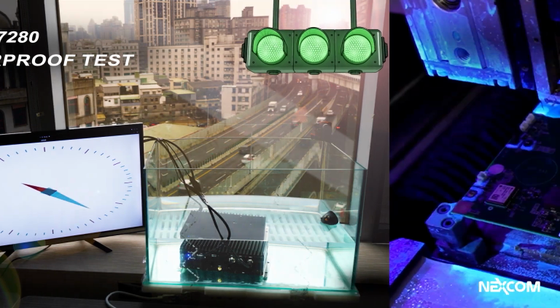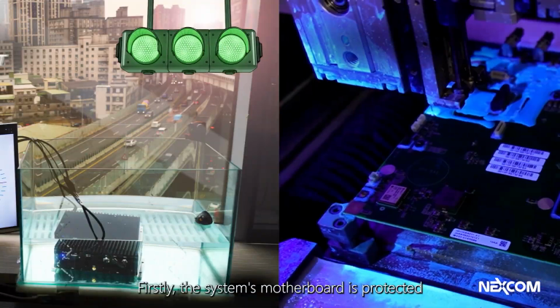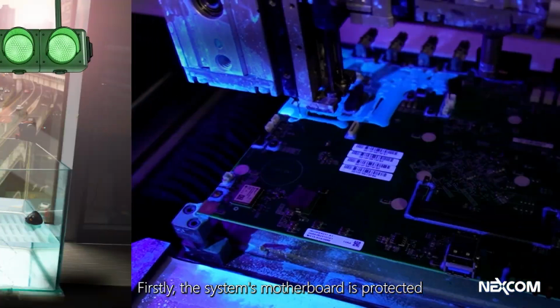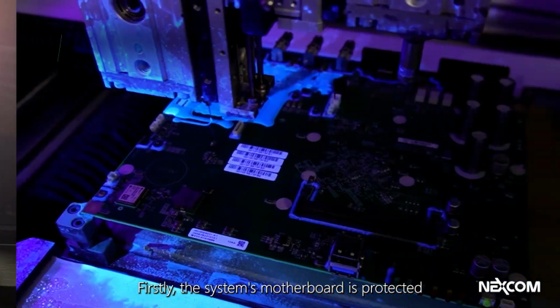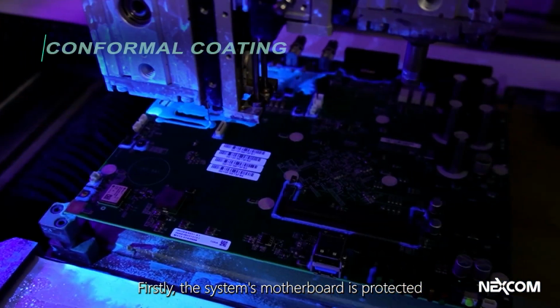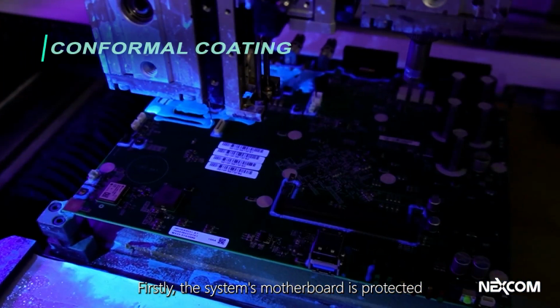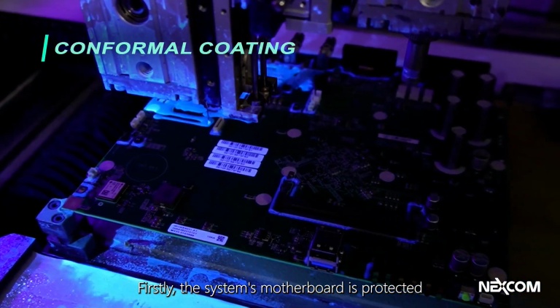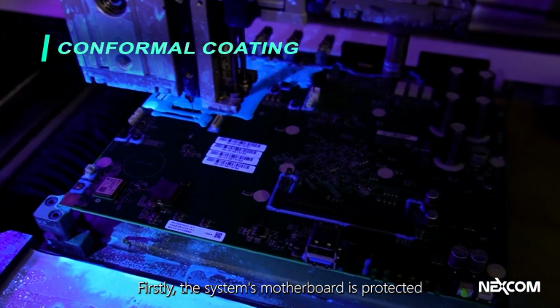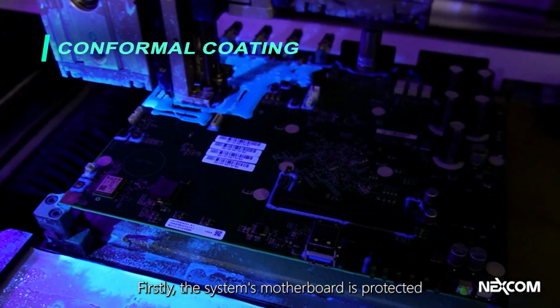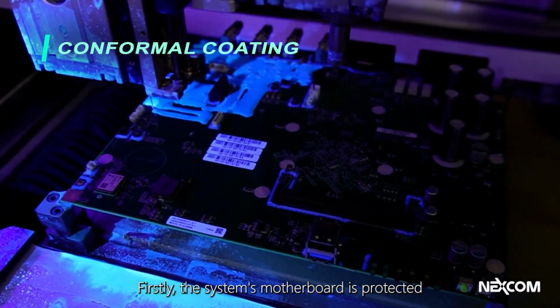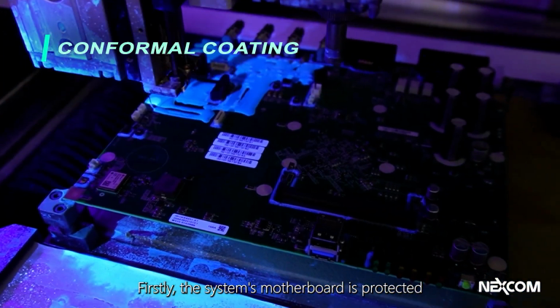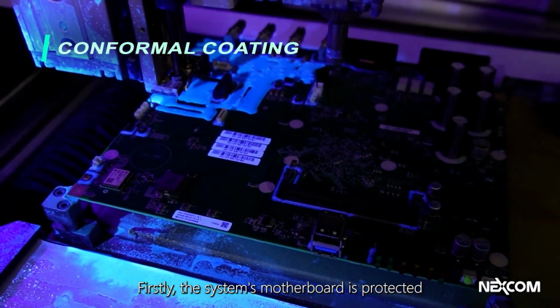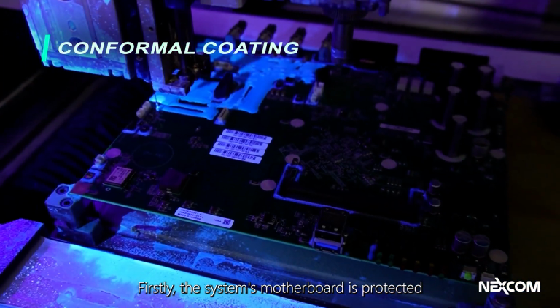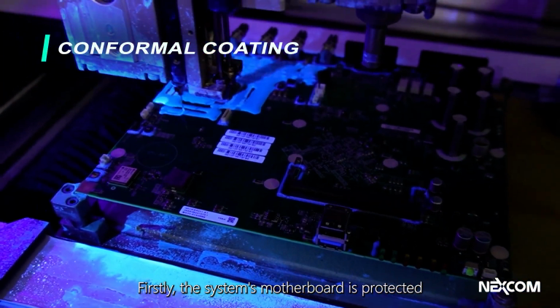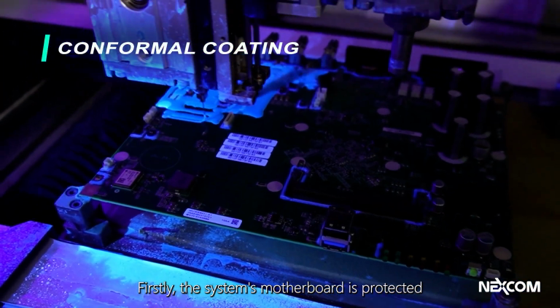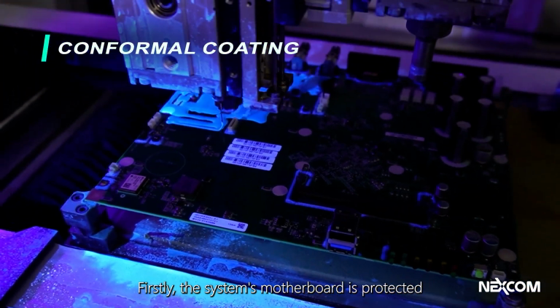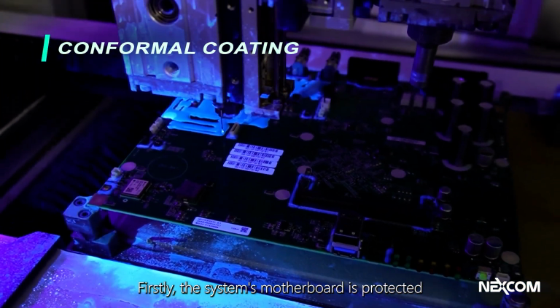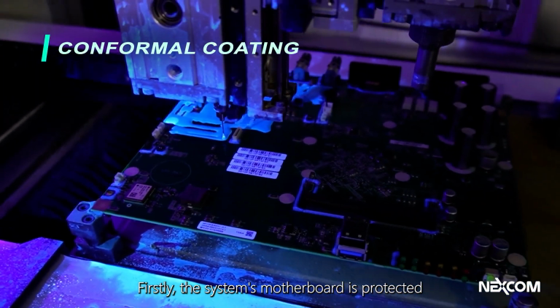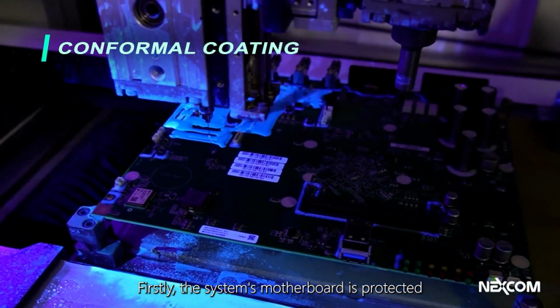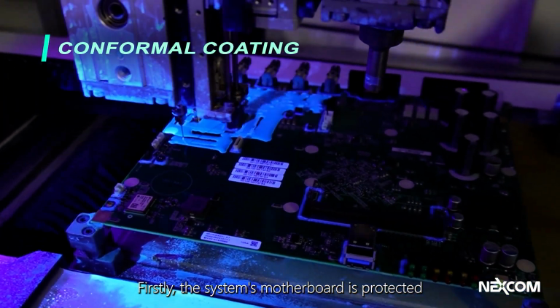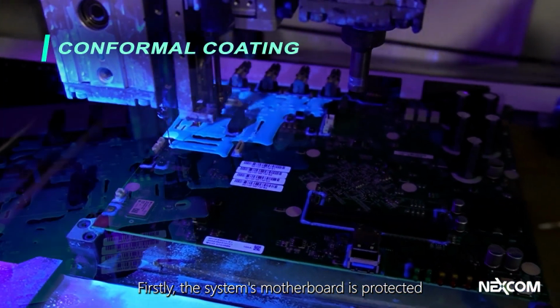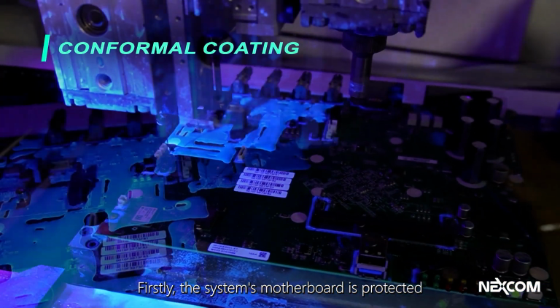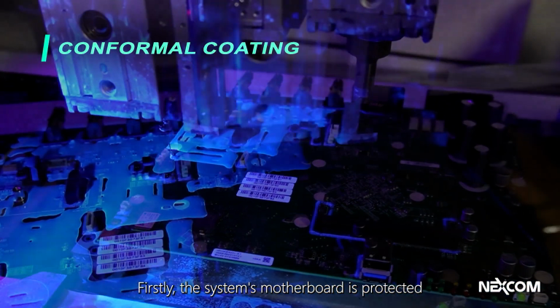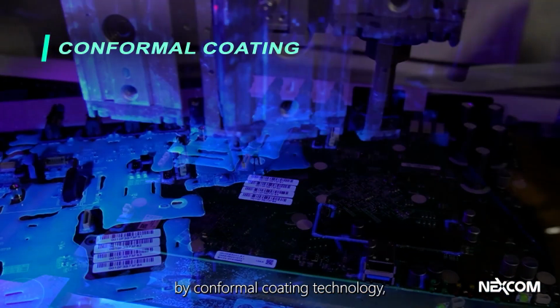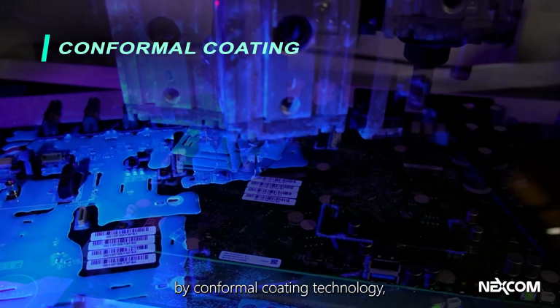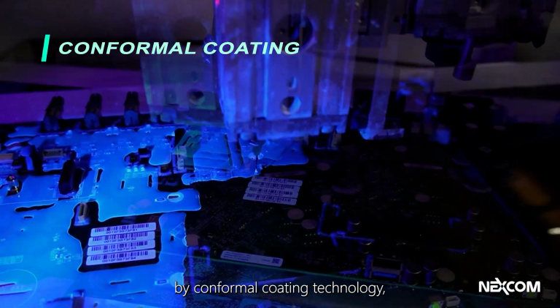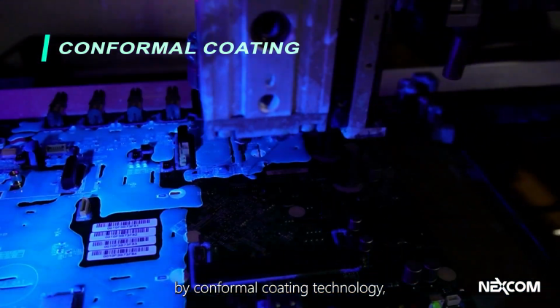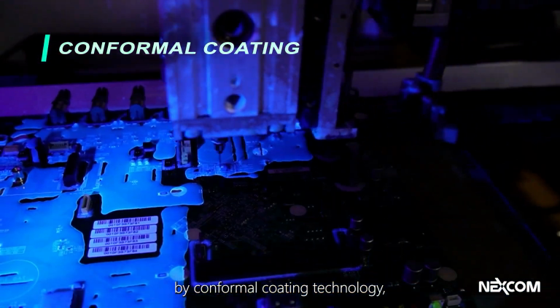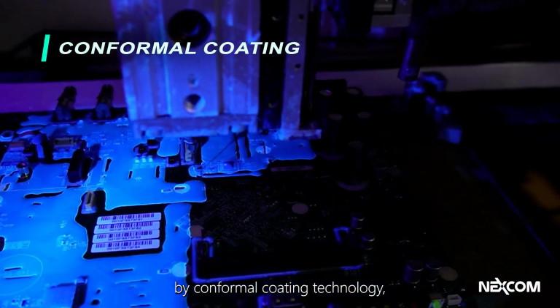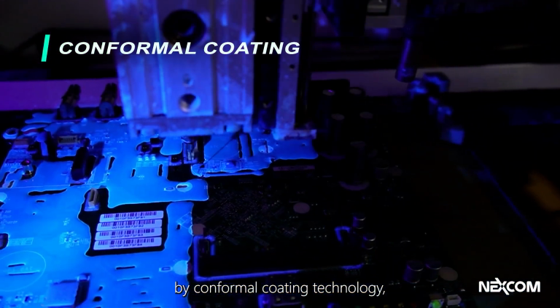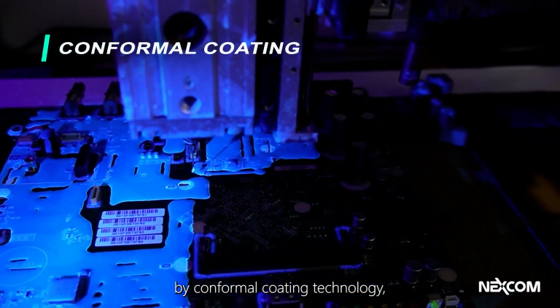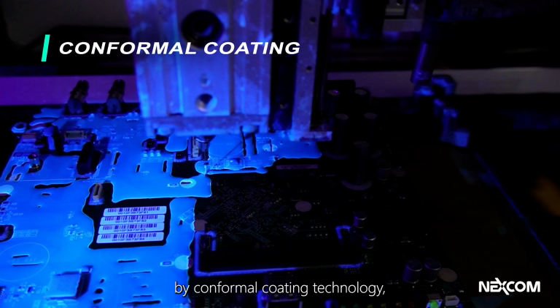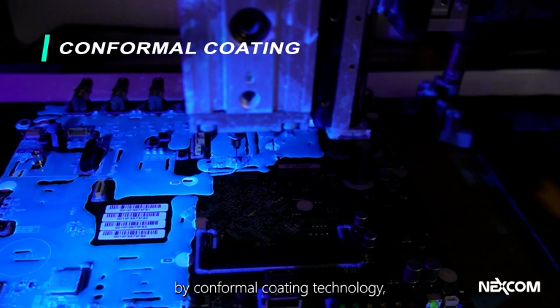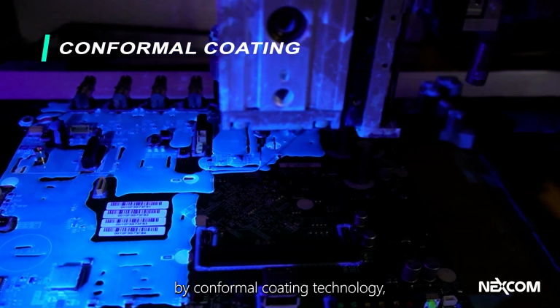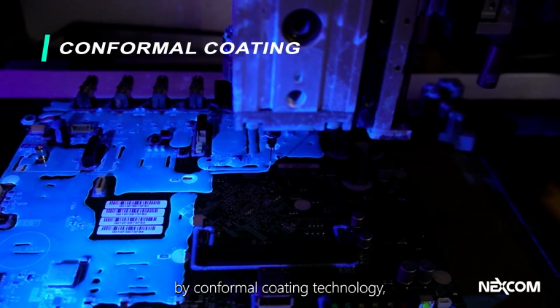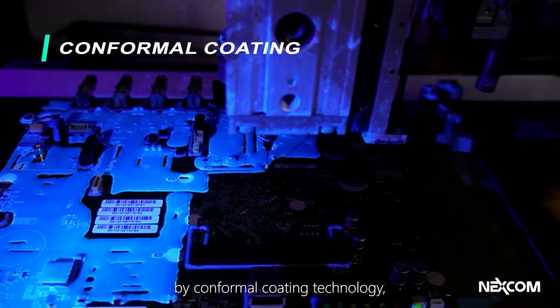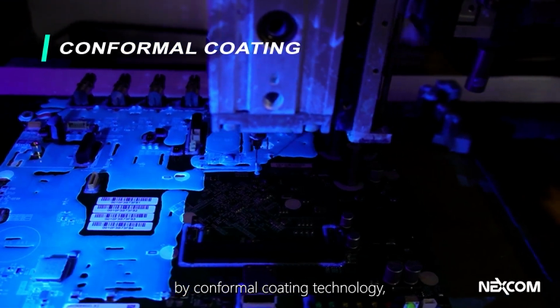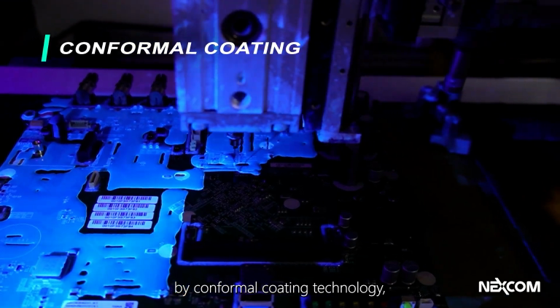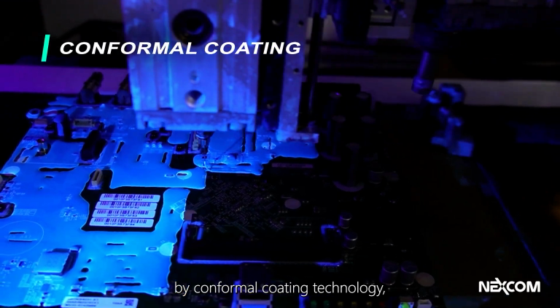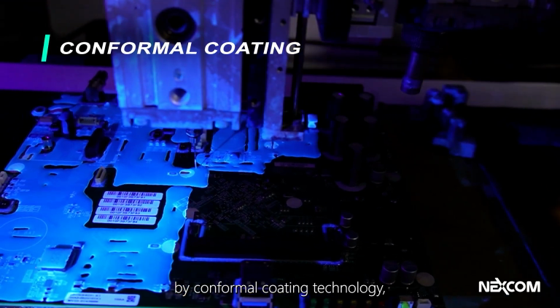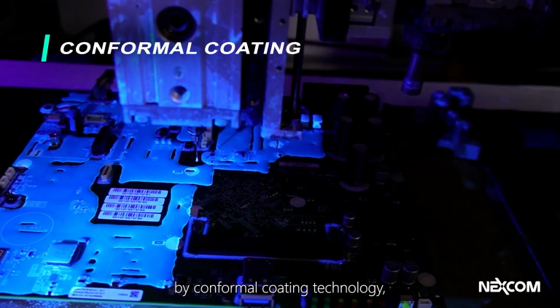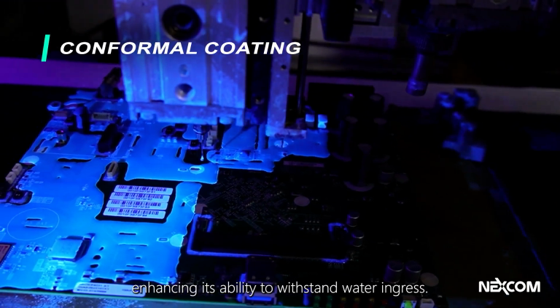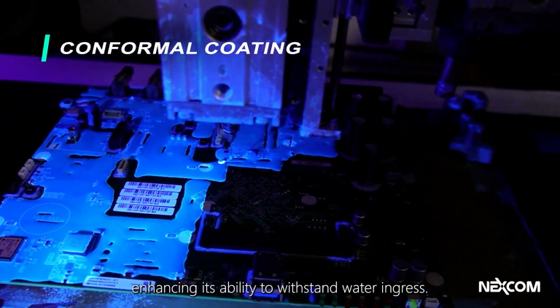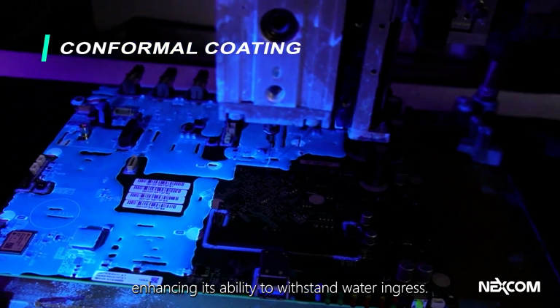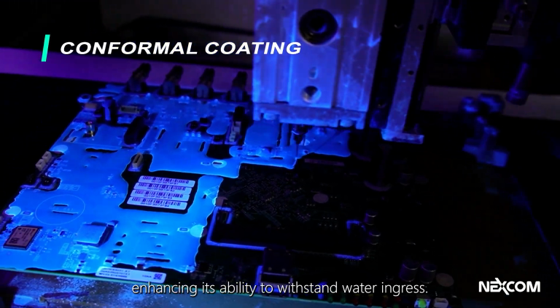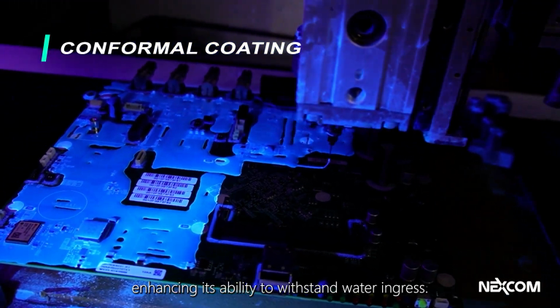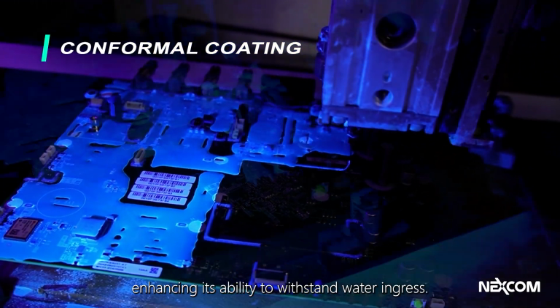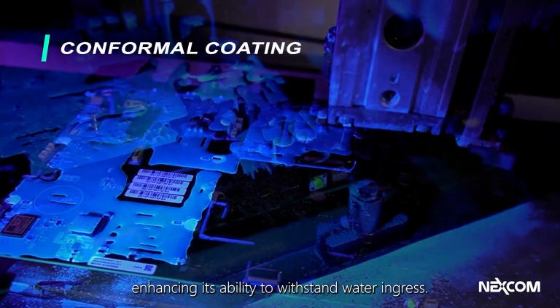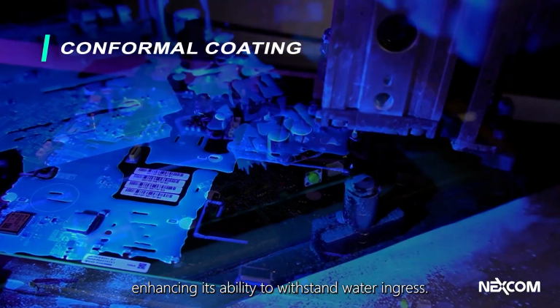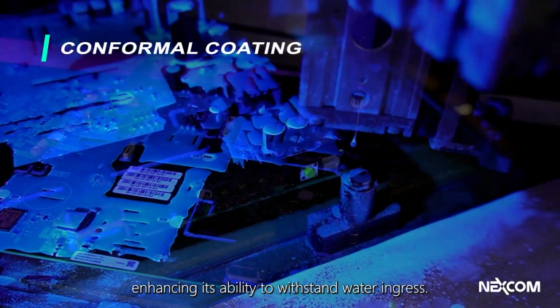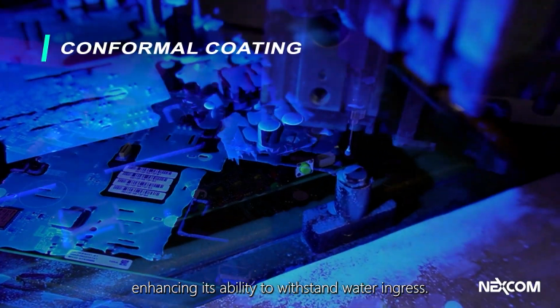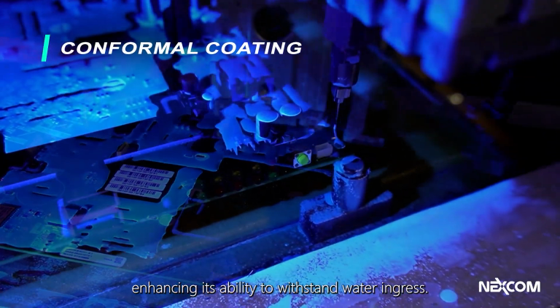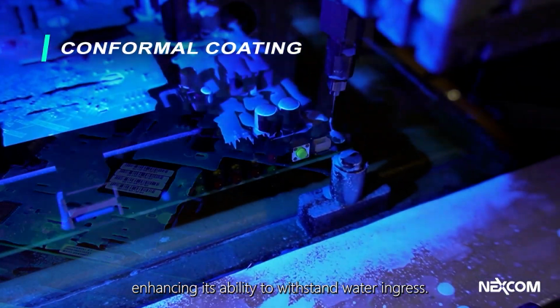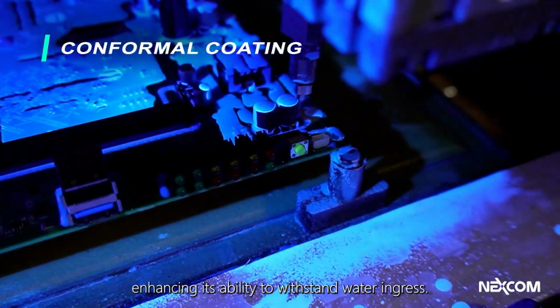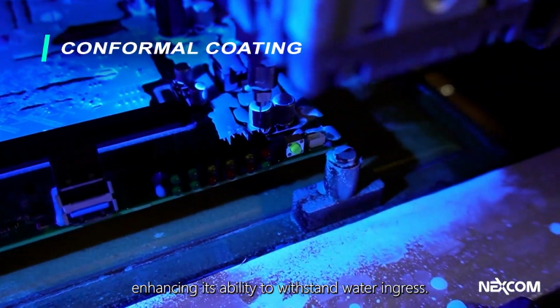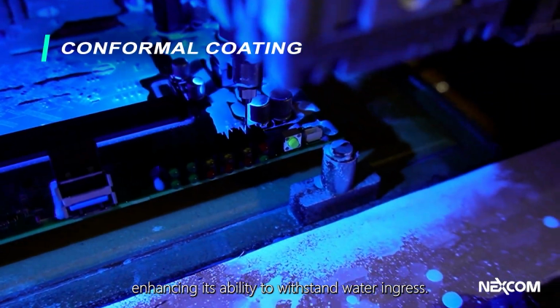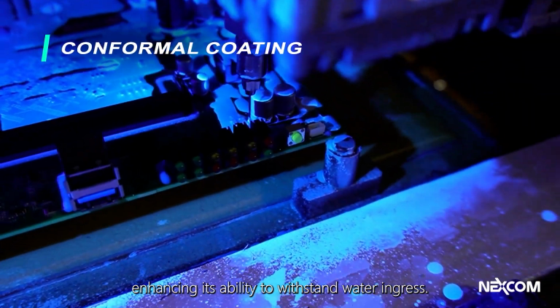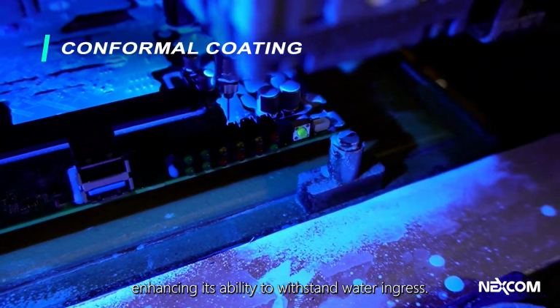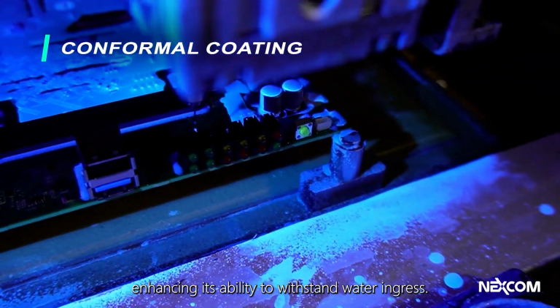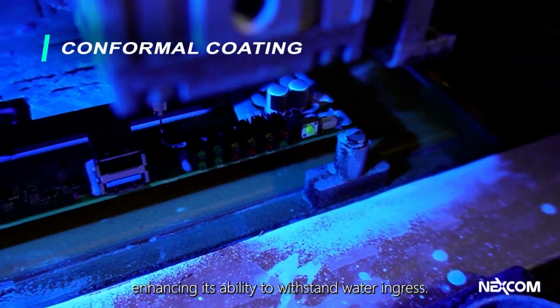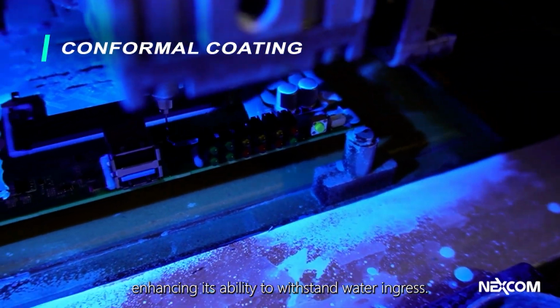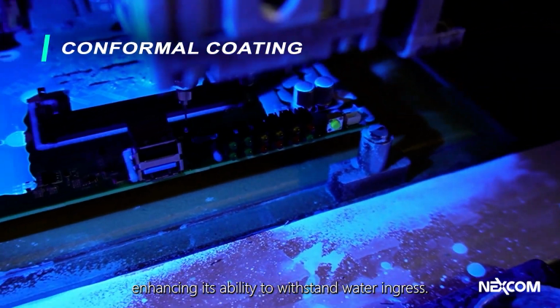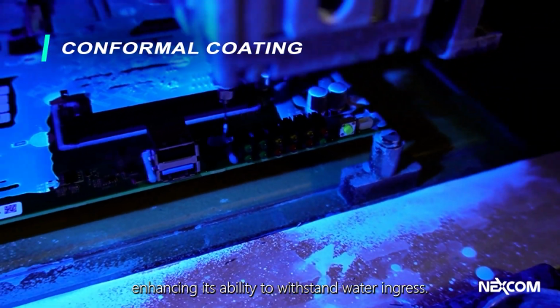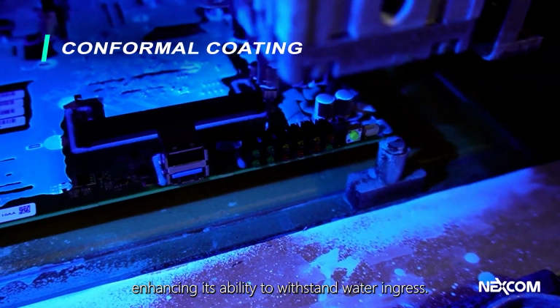Firstly, the system's motherboard is protected by conformal coating technology, enhancing its ability to withstand water ingress.